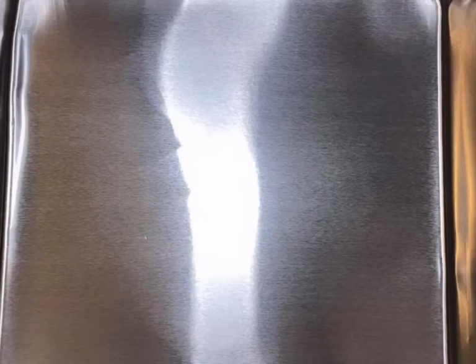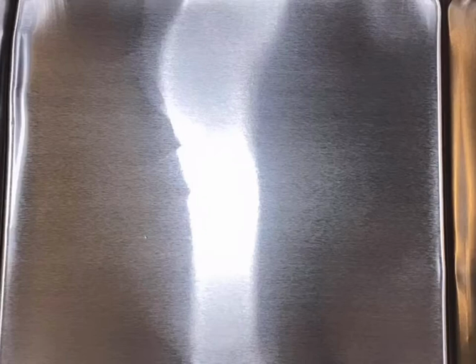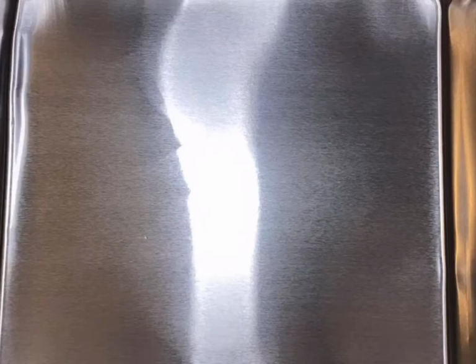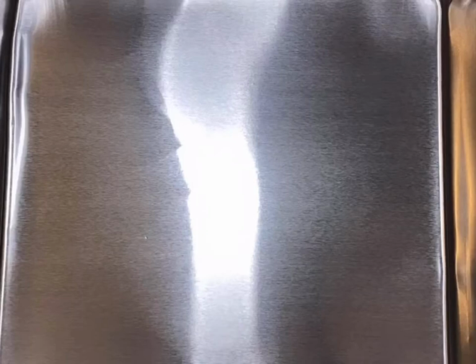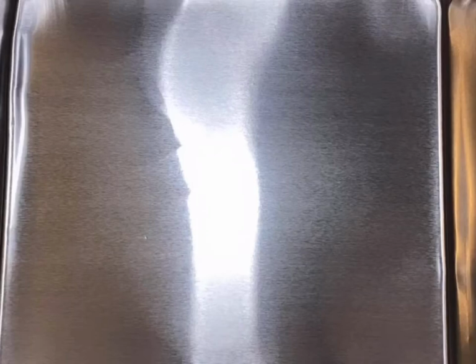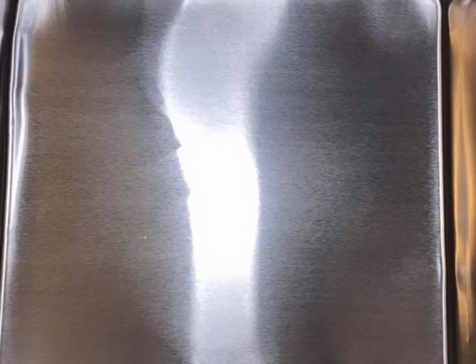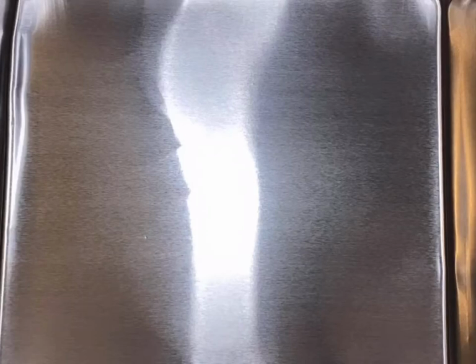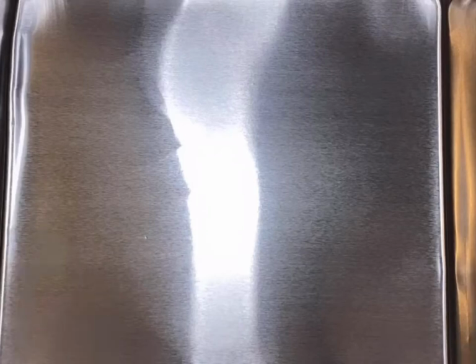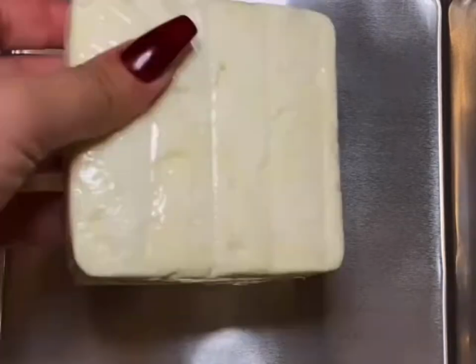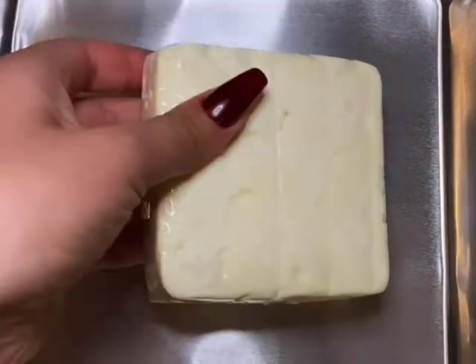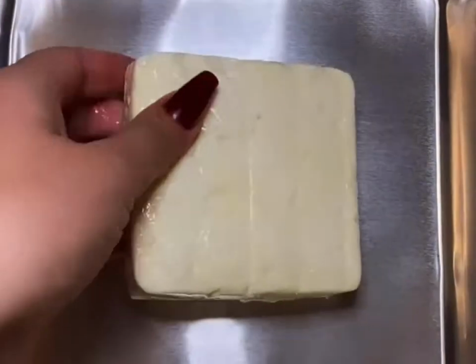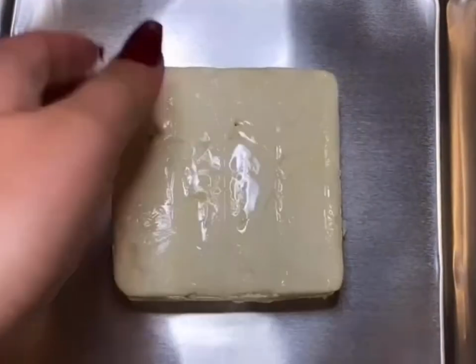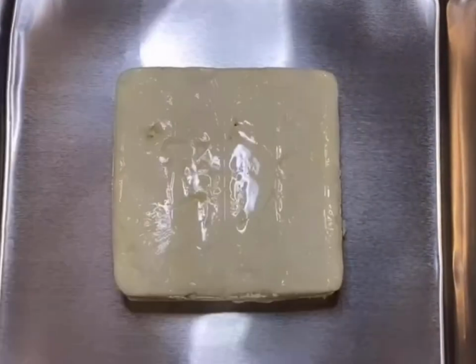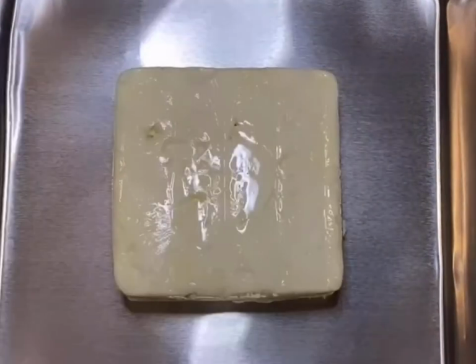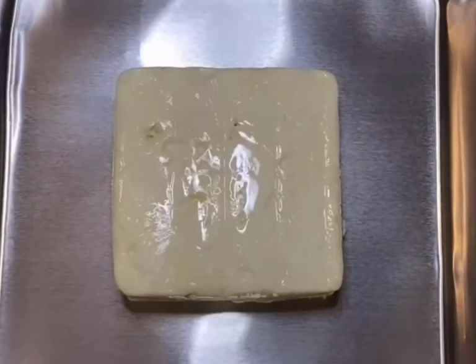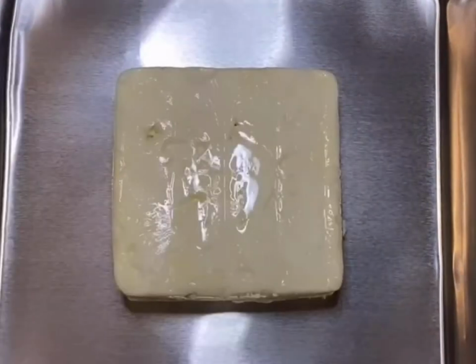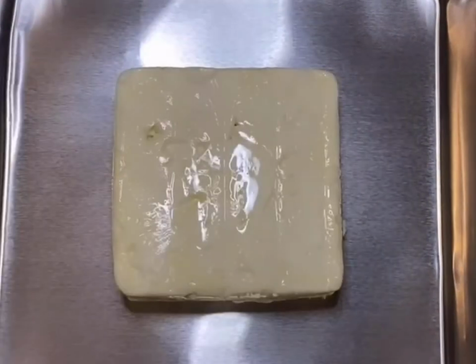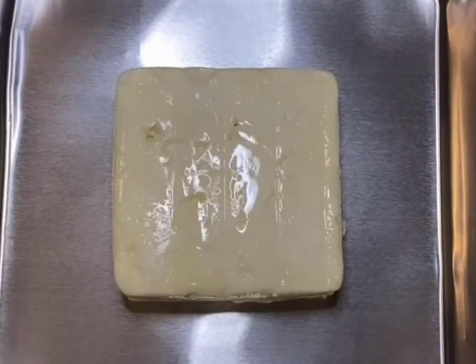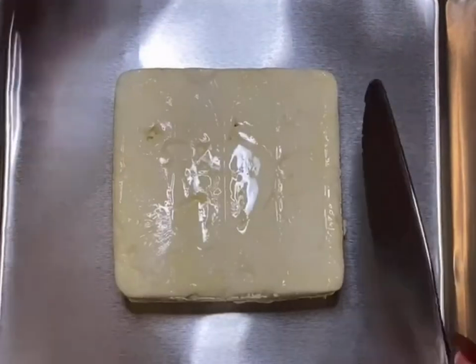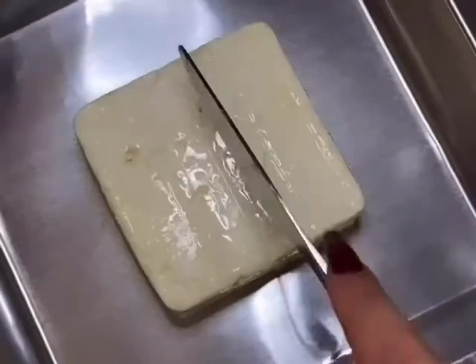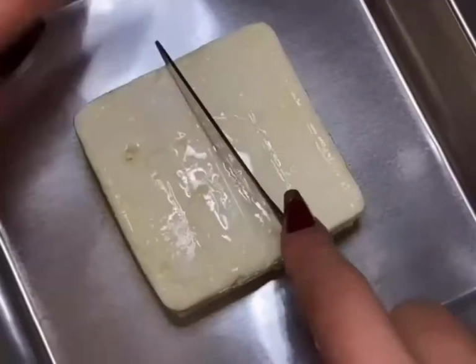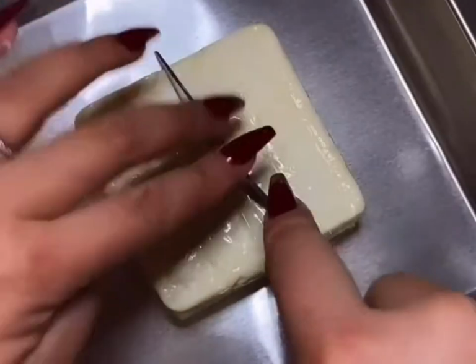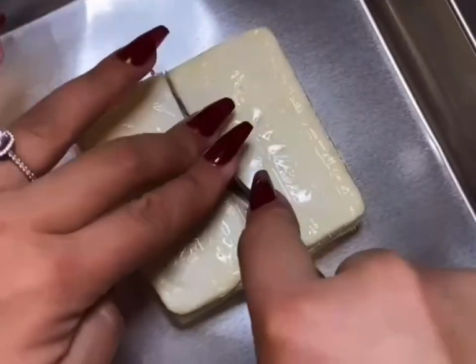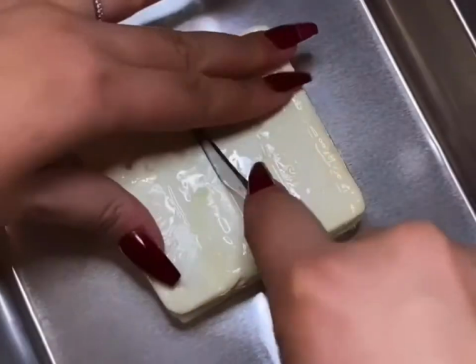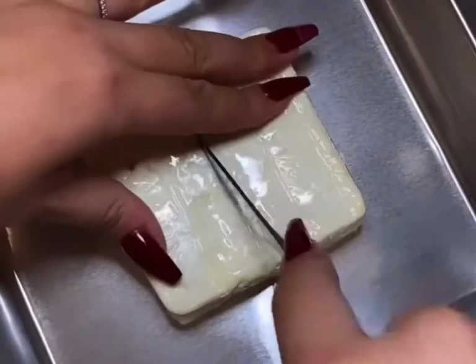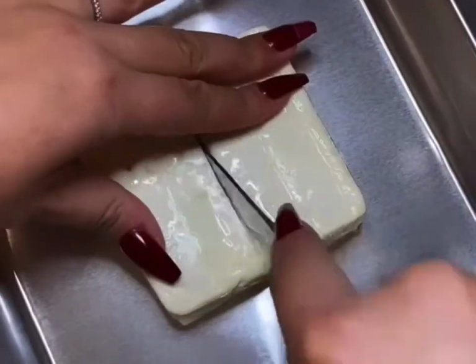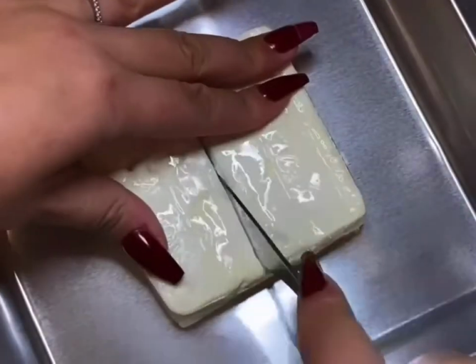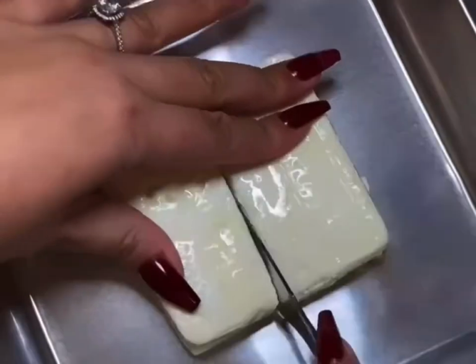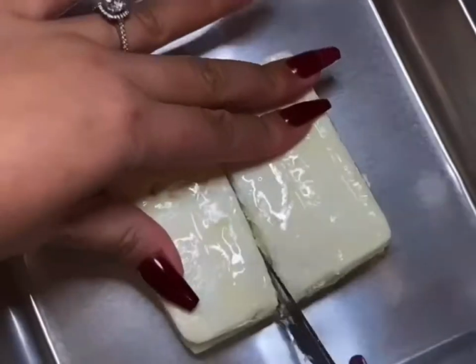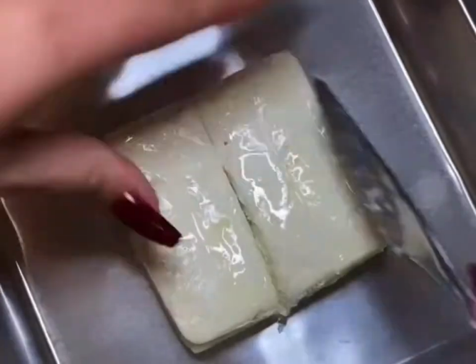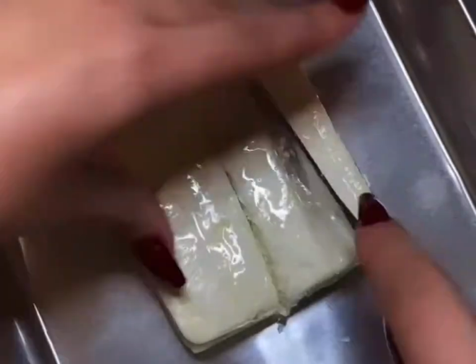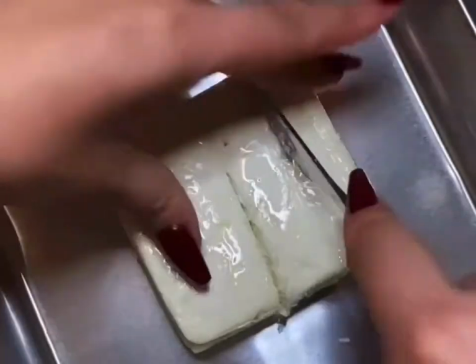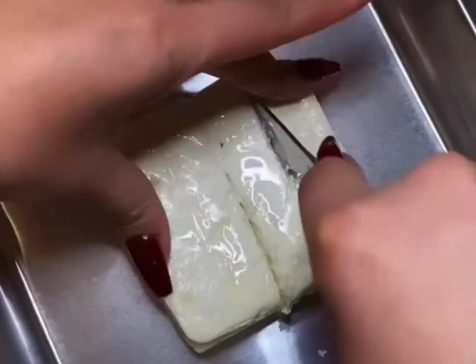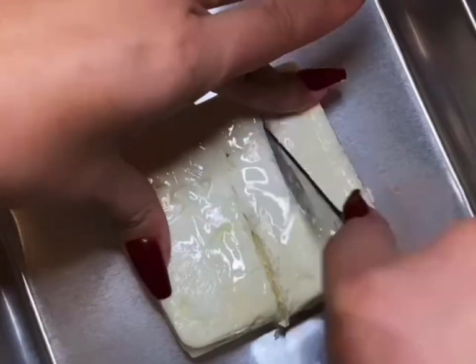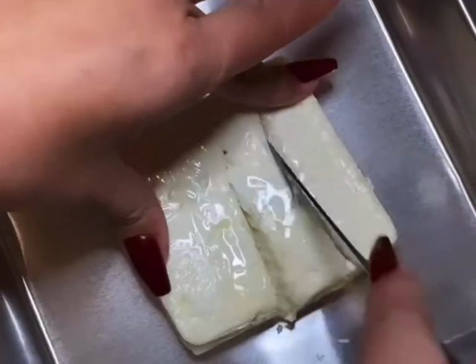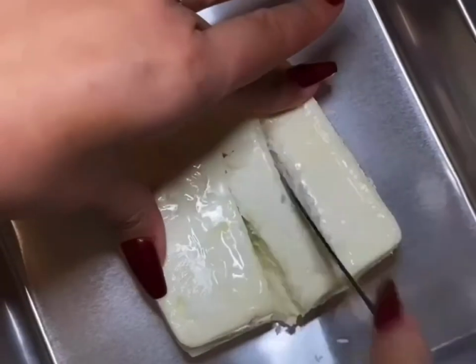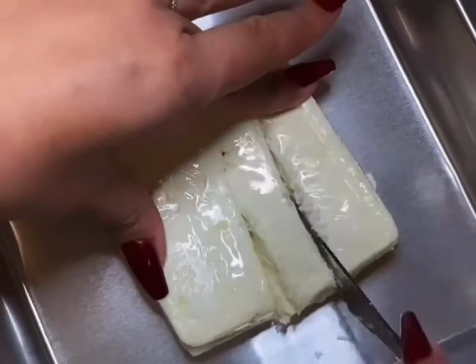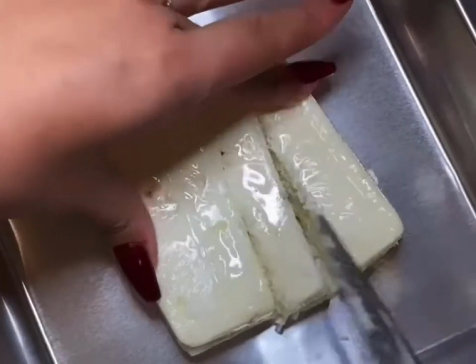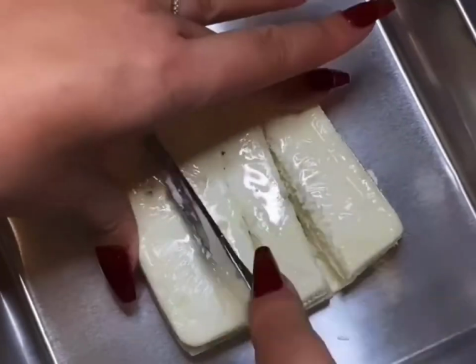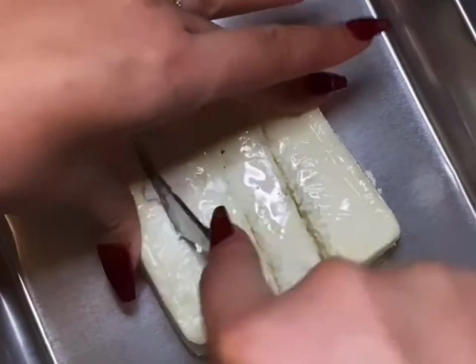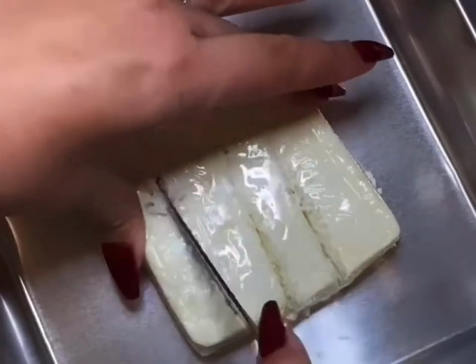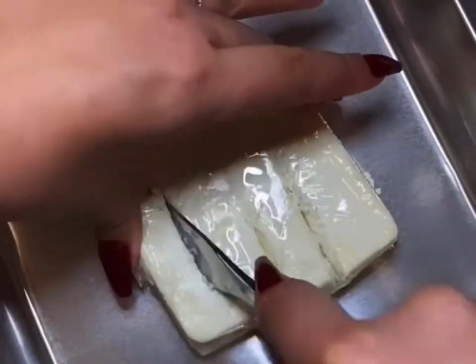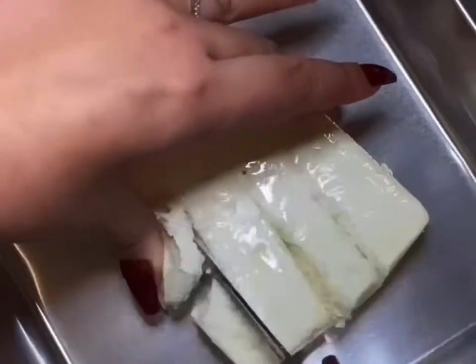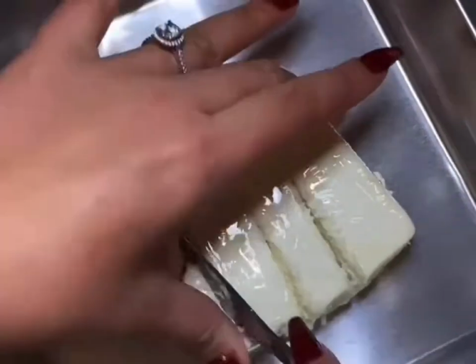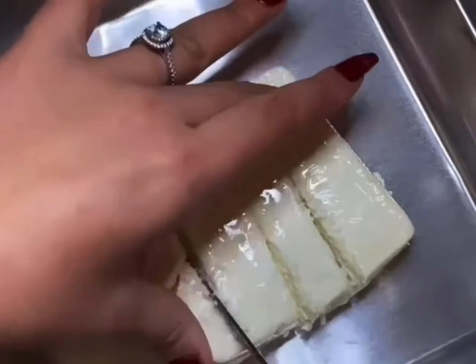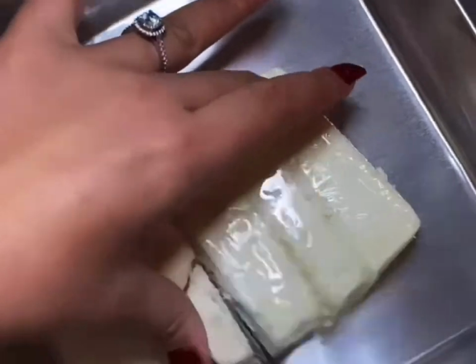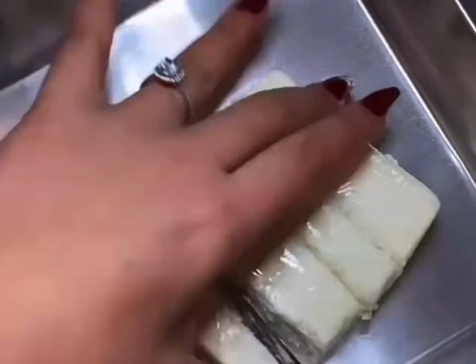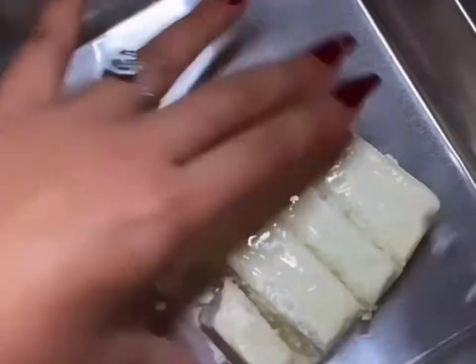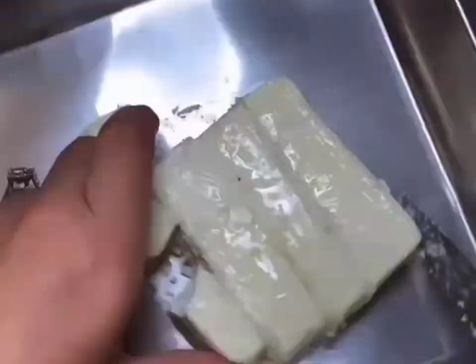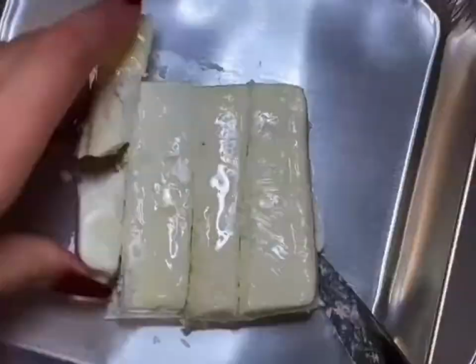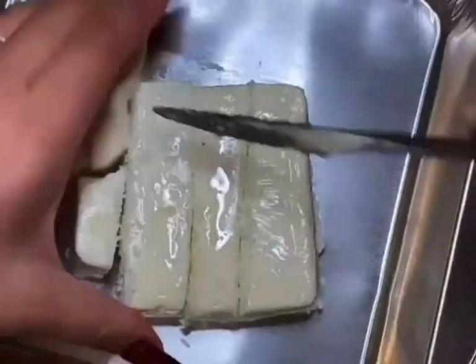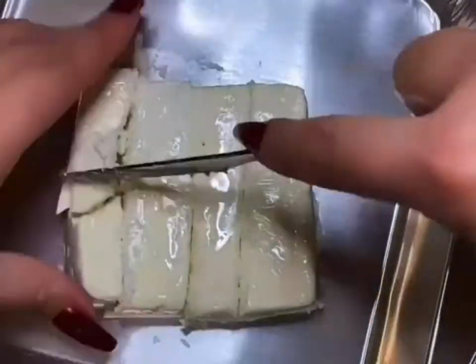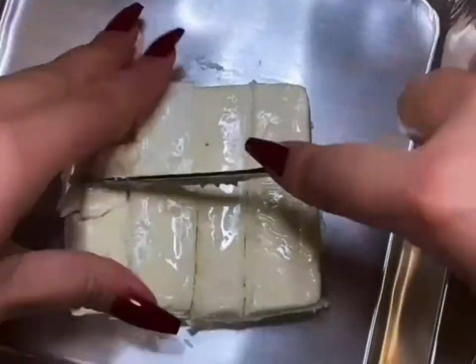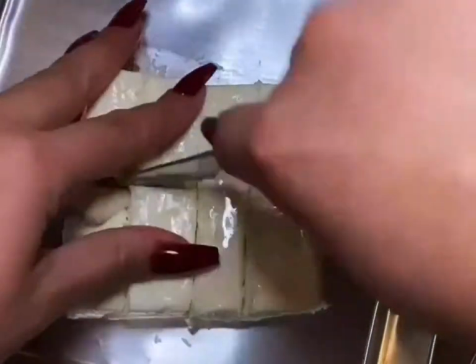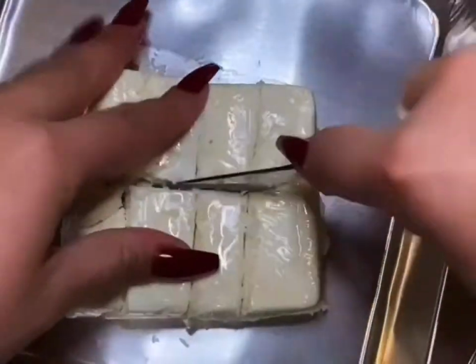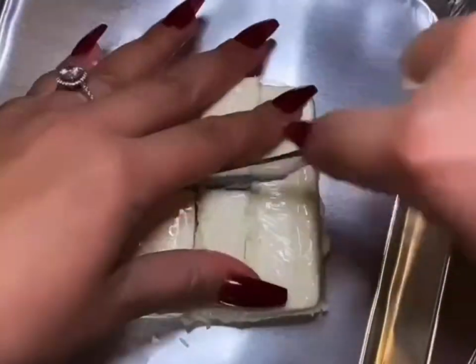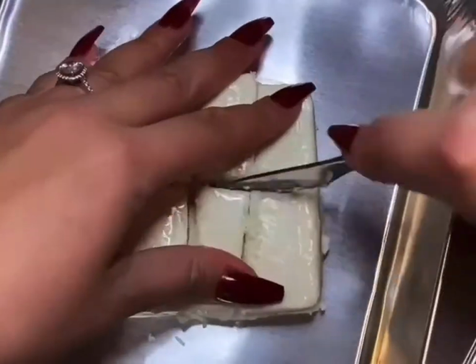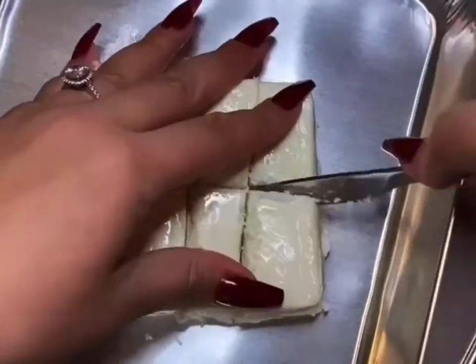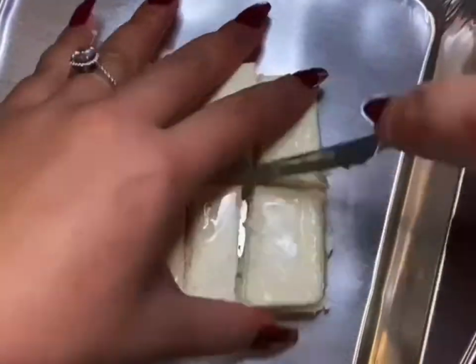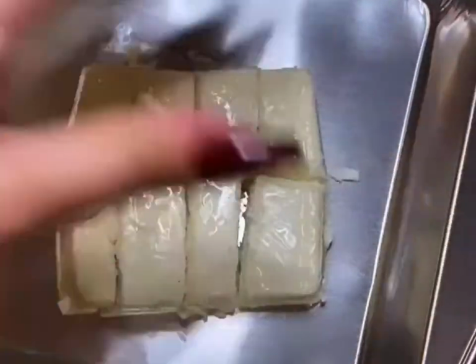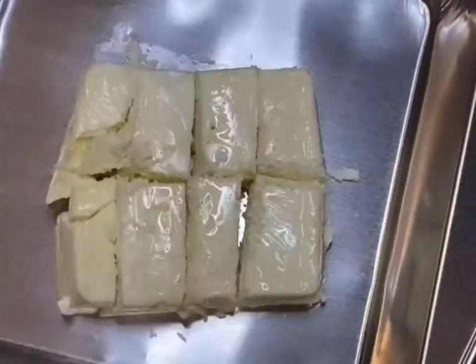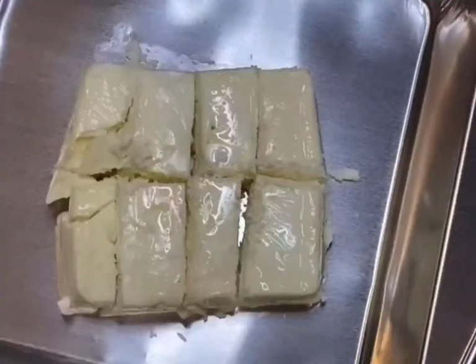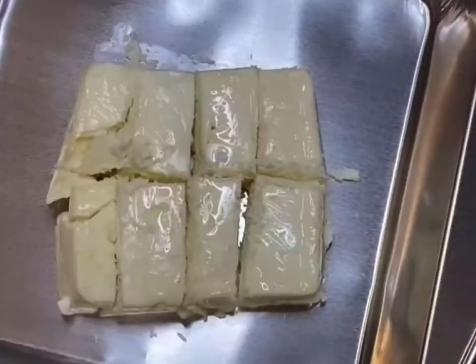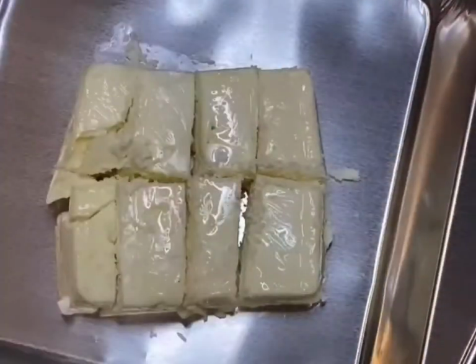Okay Keto Babes, so I decided to make that feta pasta again. This is round two. I'm just going to walk you through what I did.